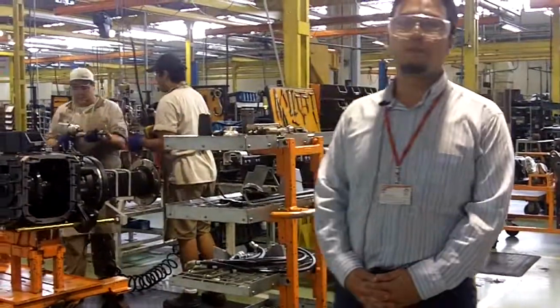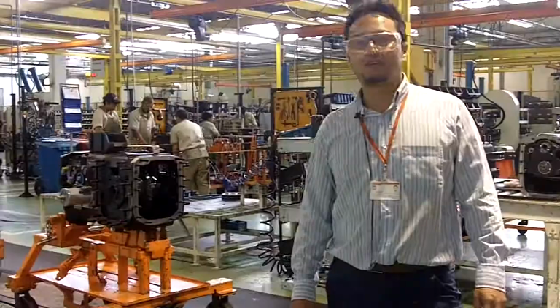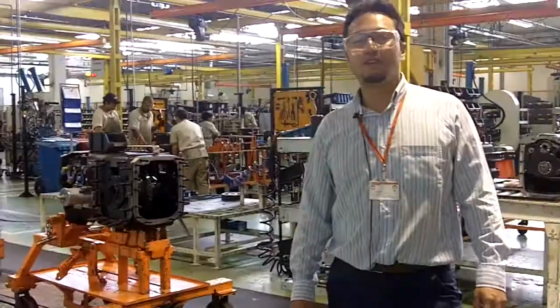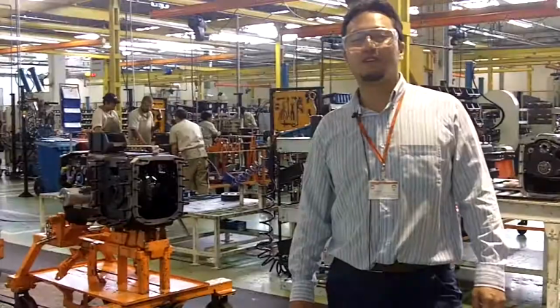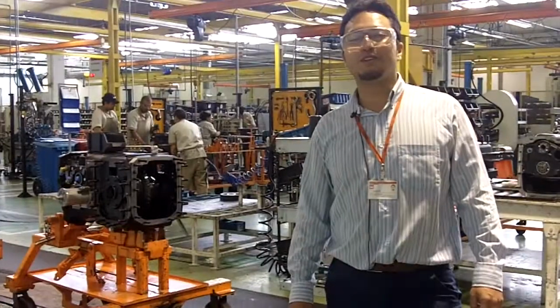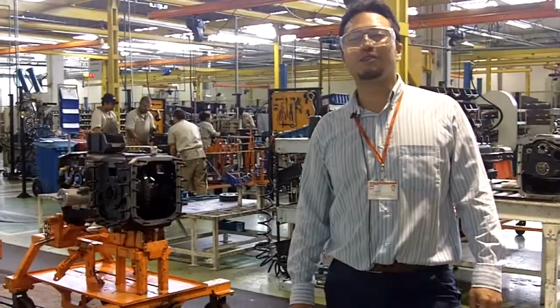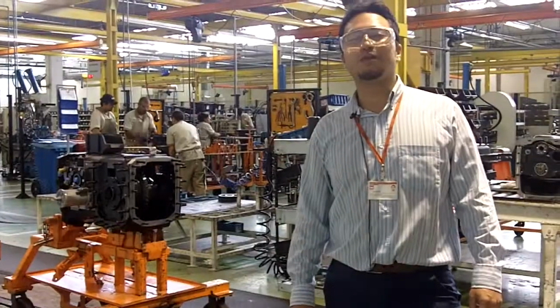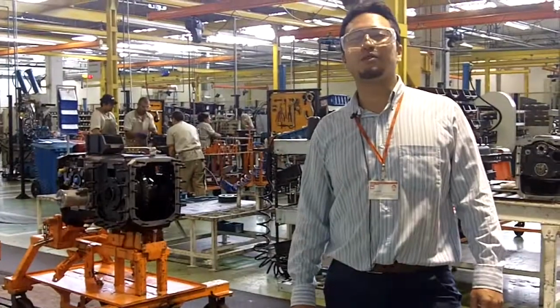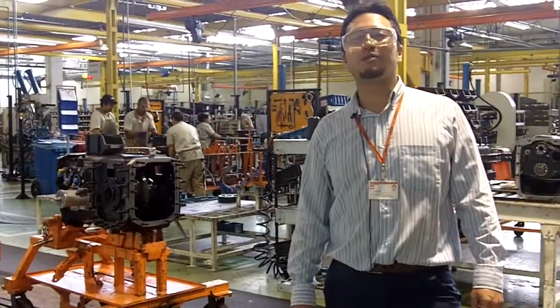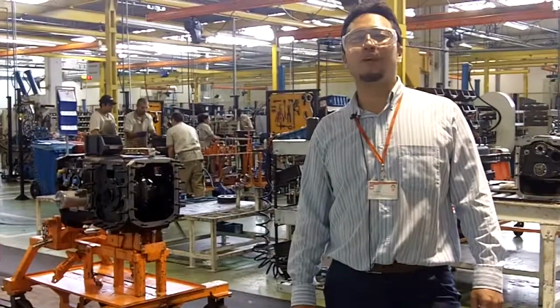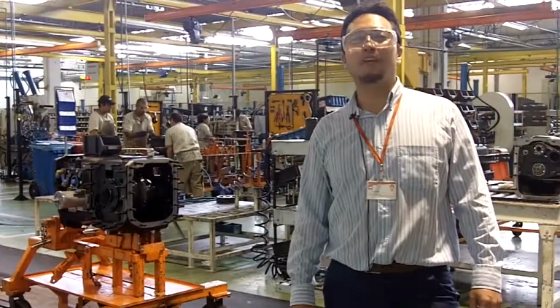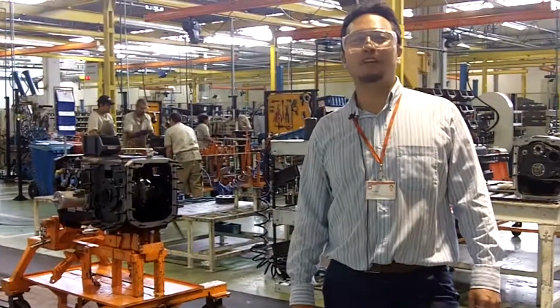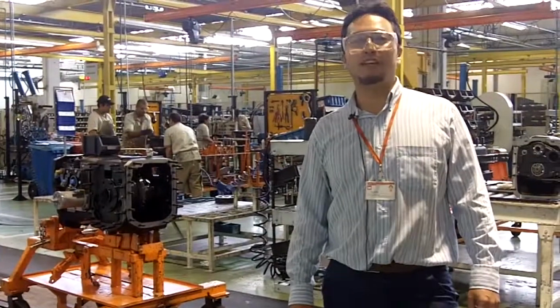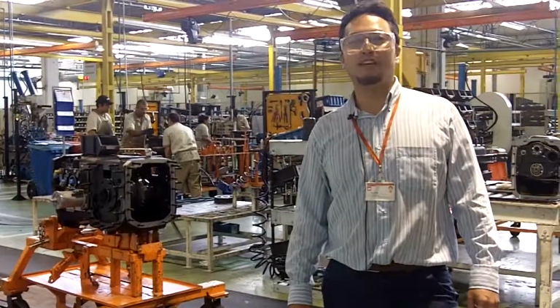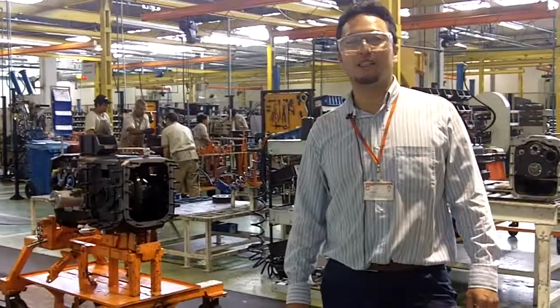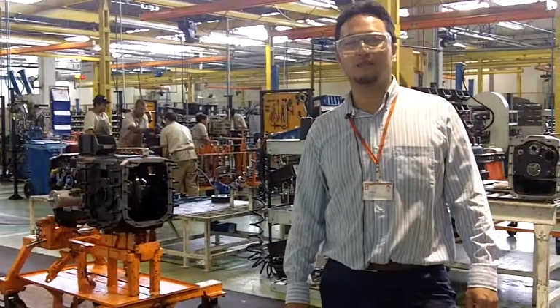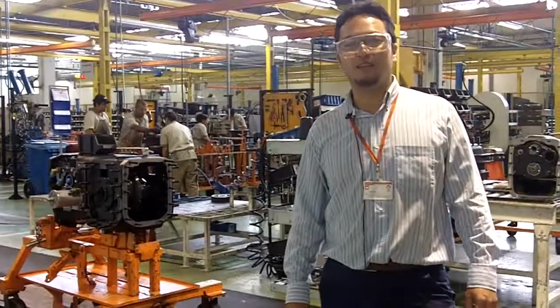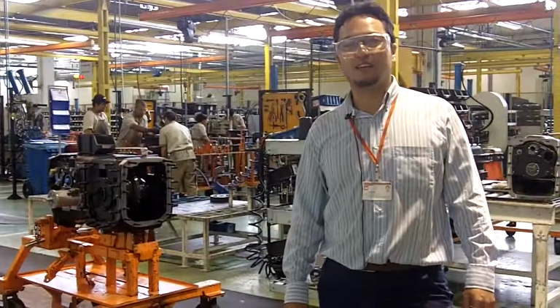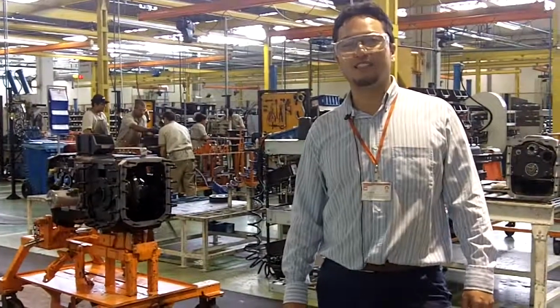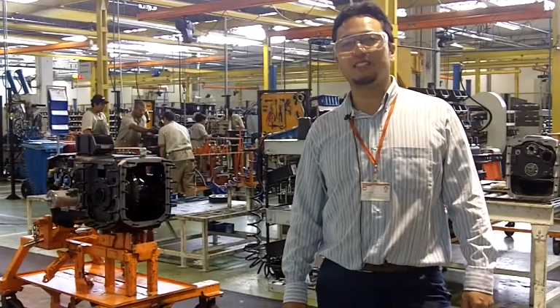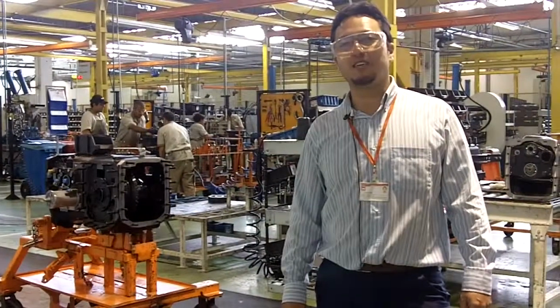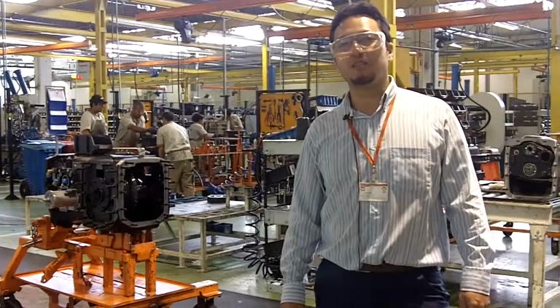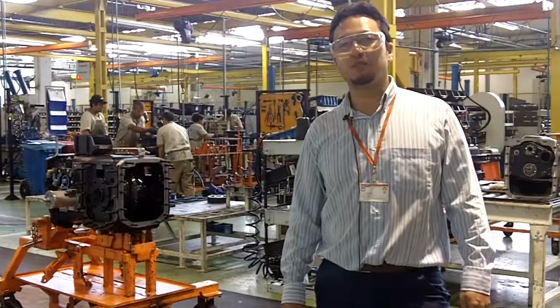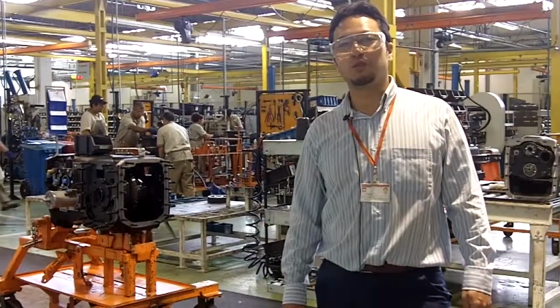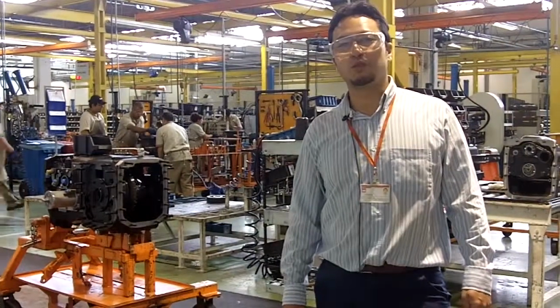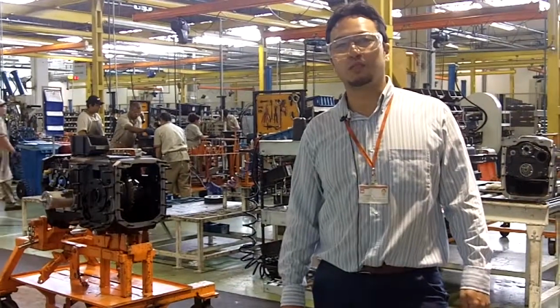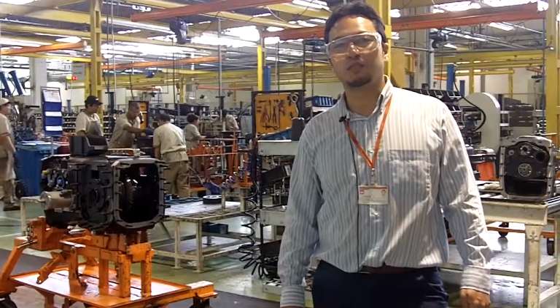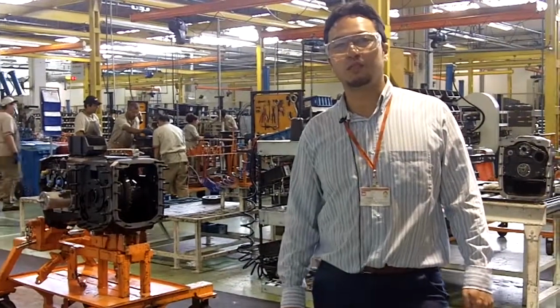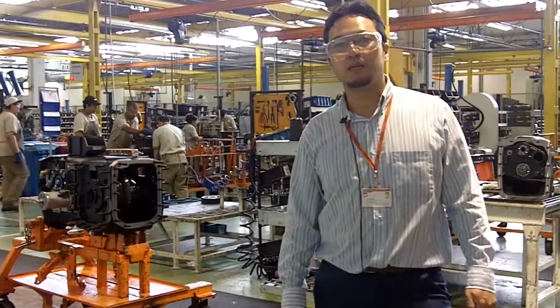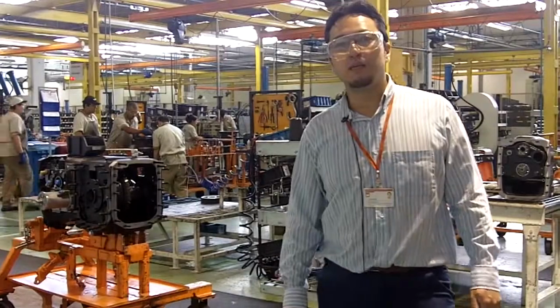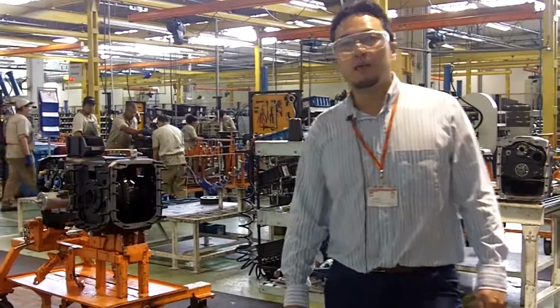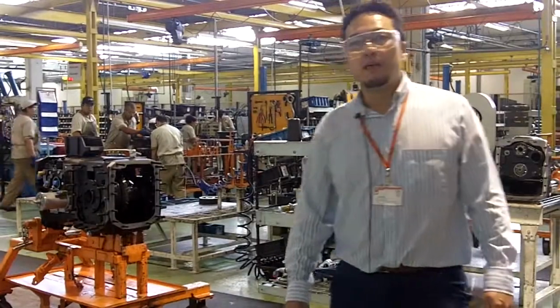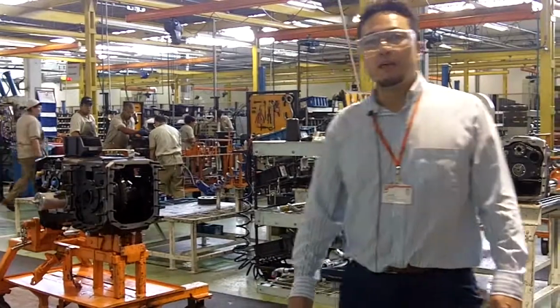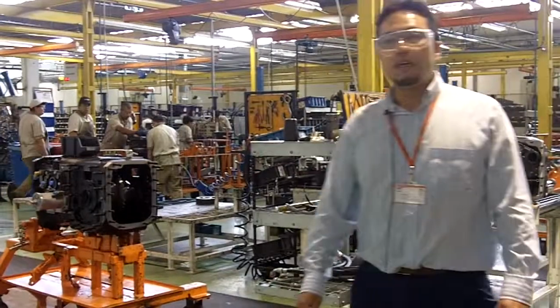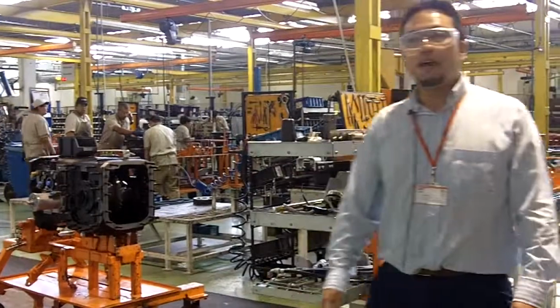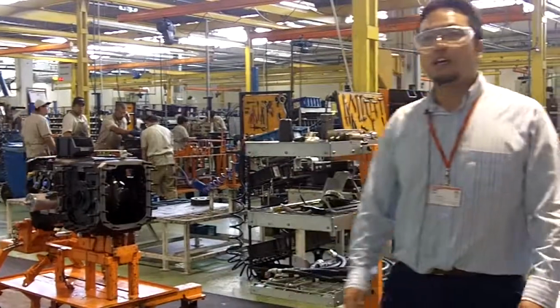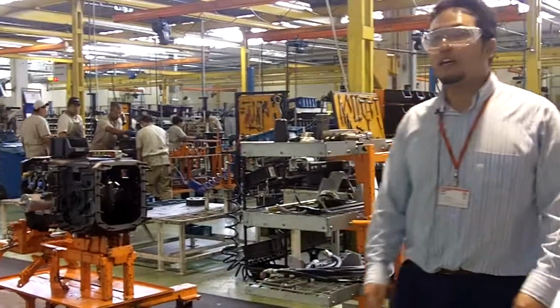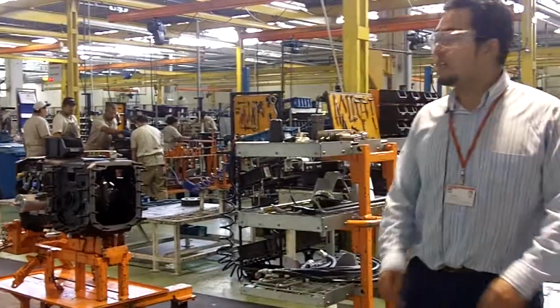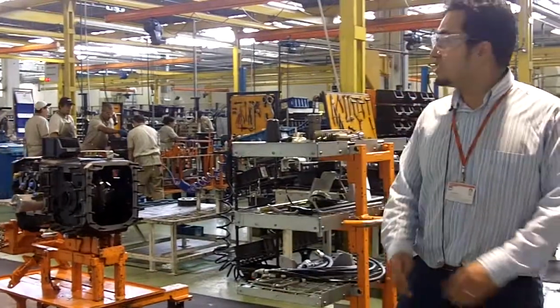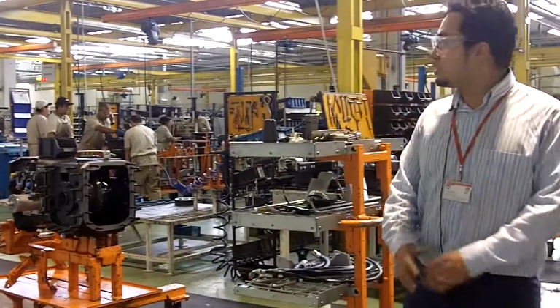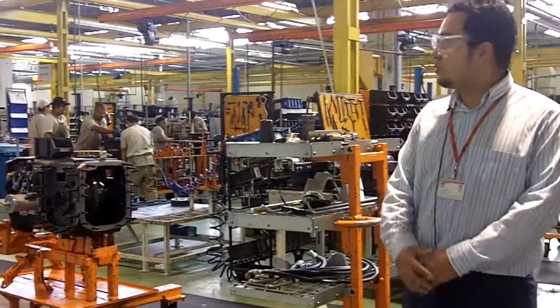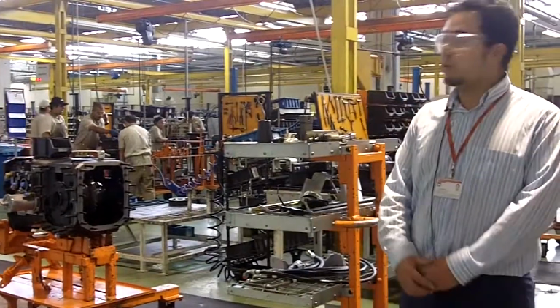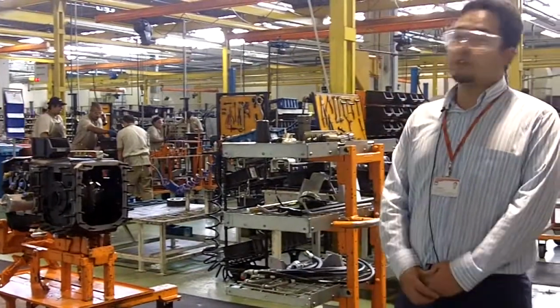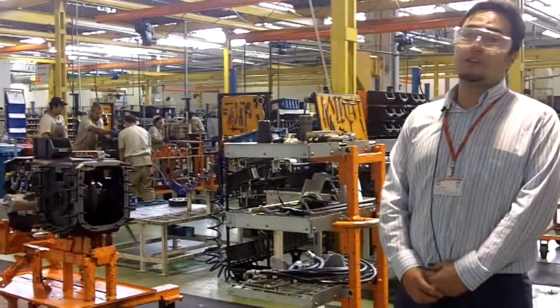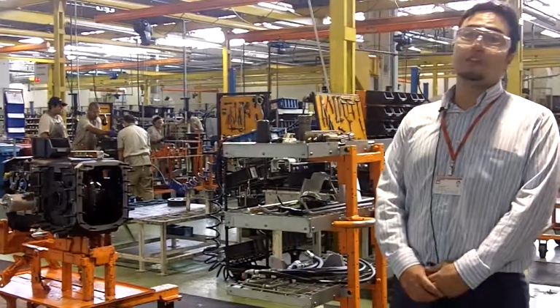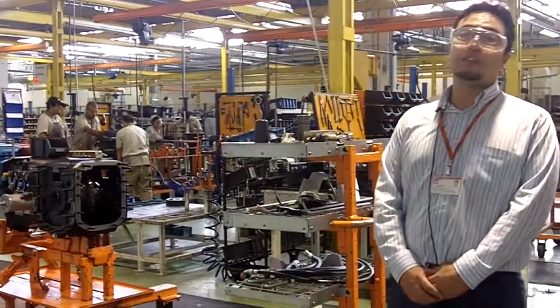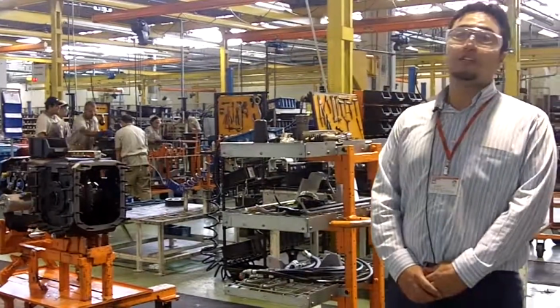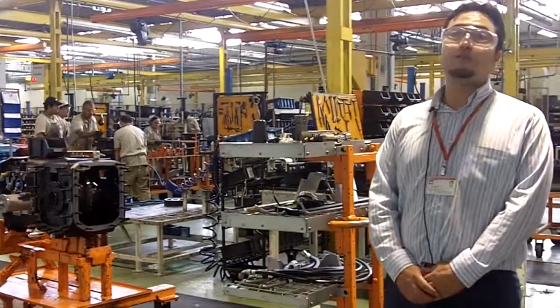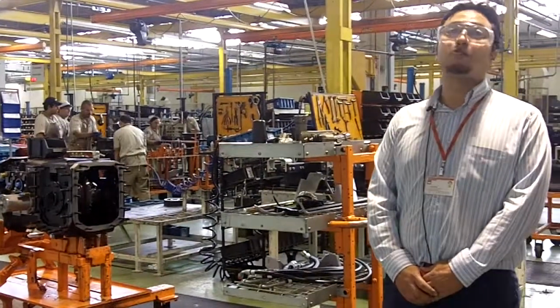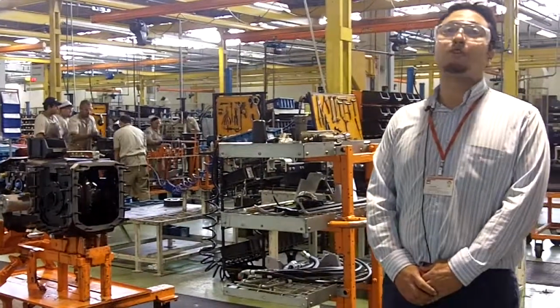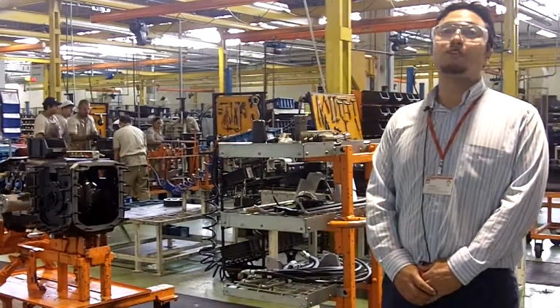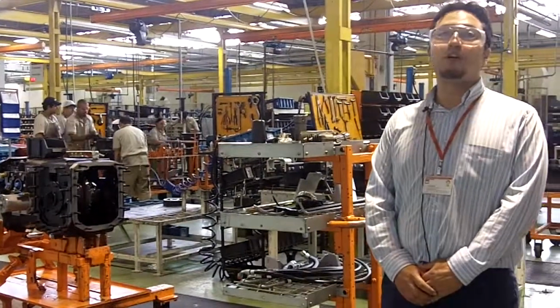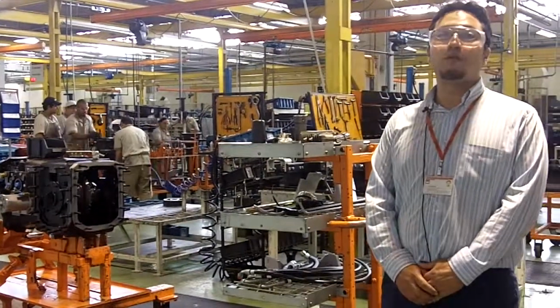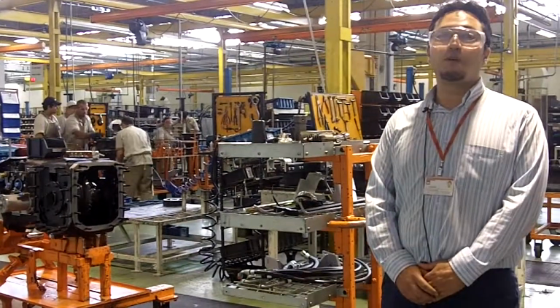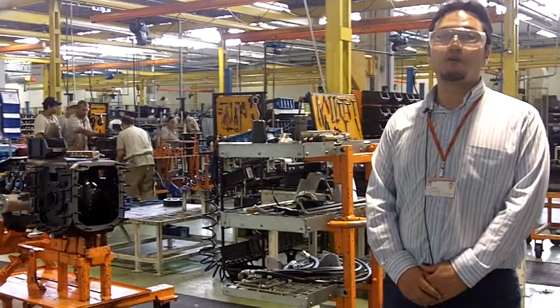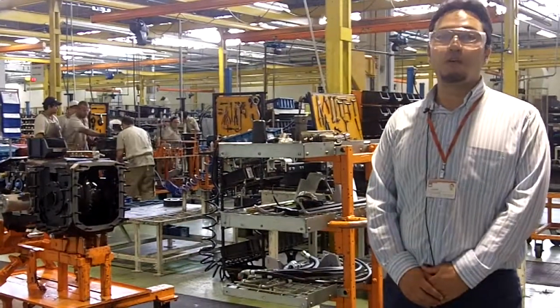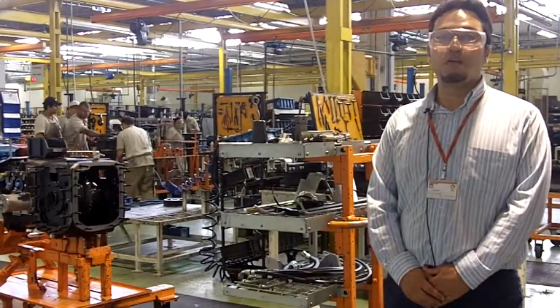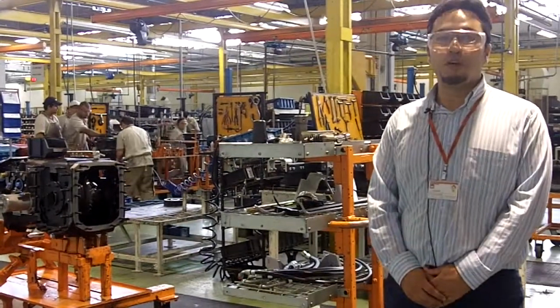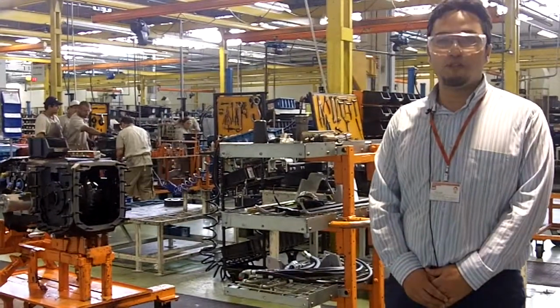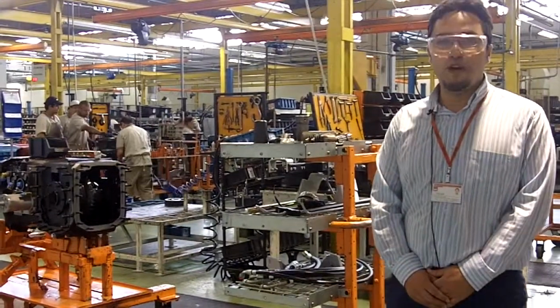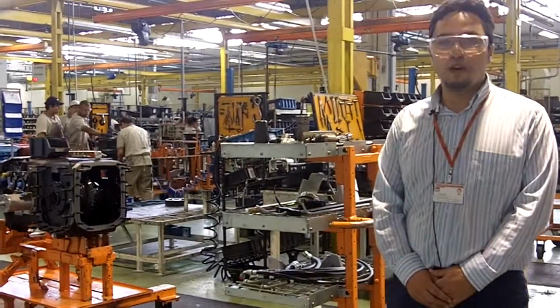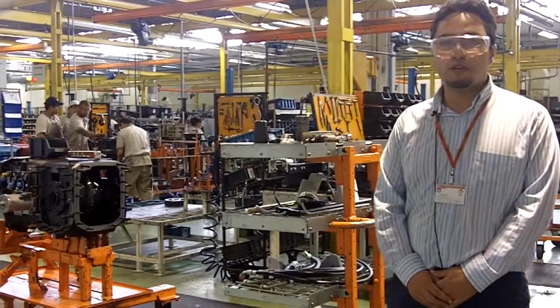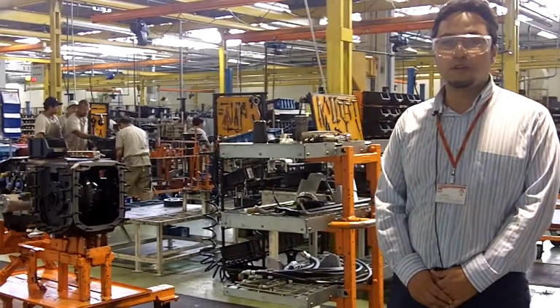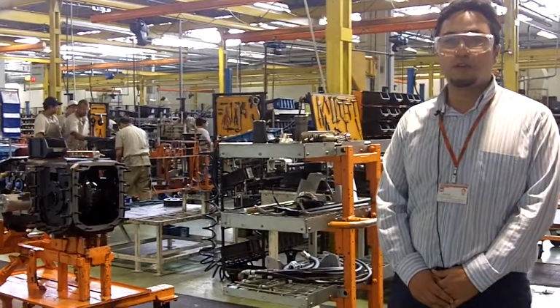We are in the middle of the transmission line, and here we mount our transmission according to Lean Manufacturing.